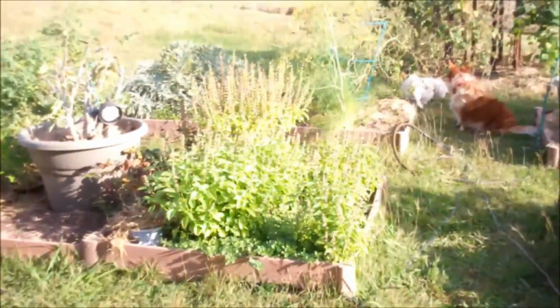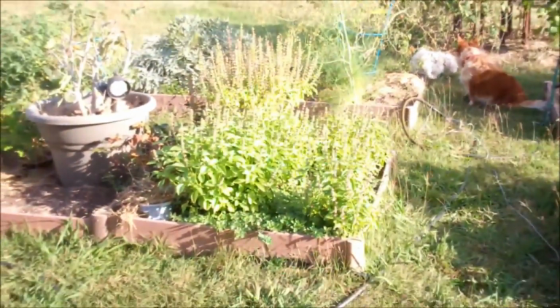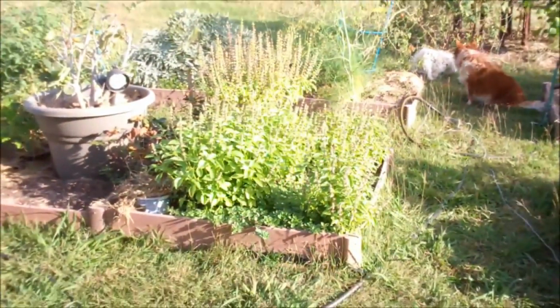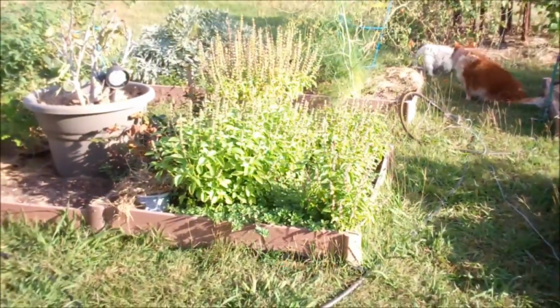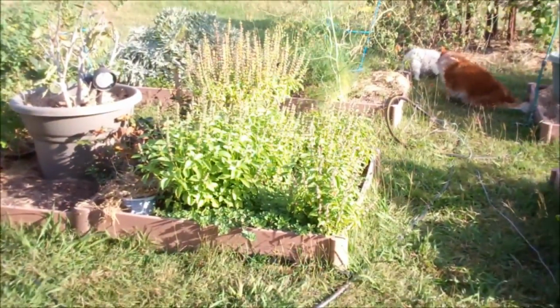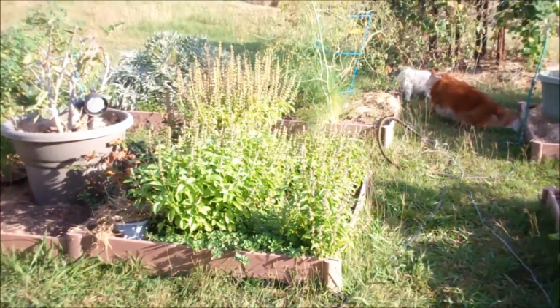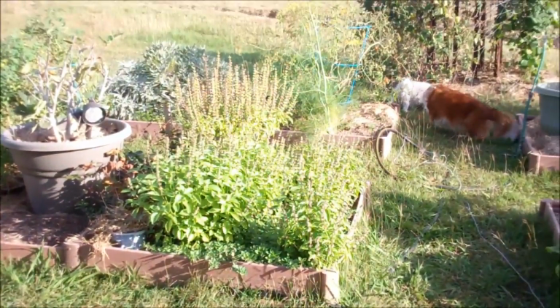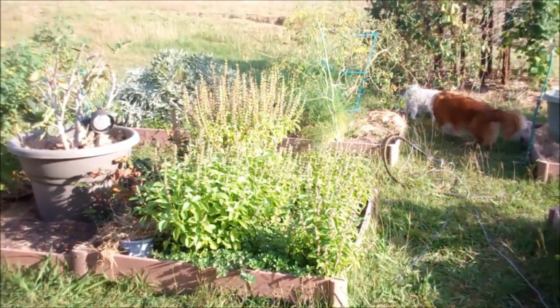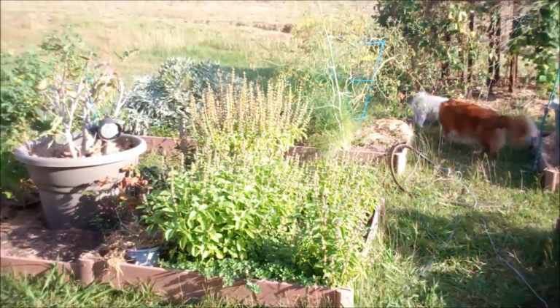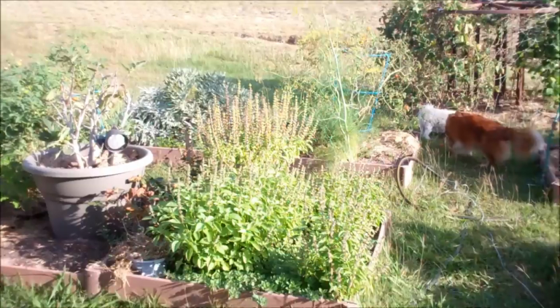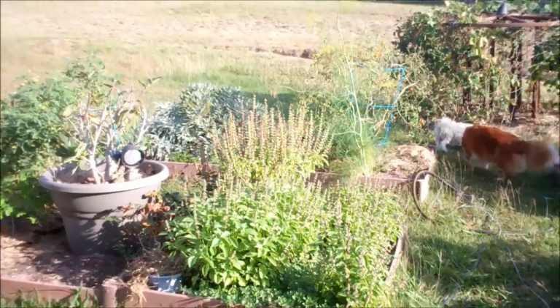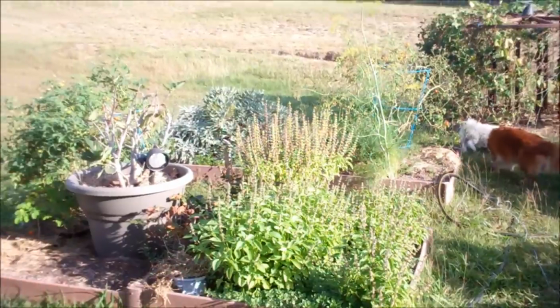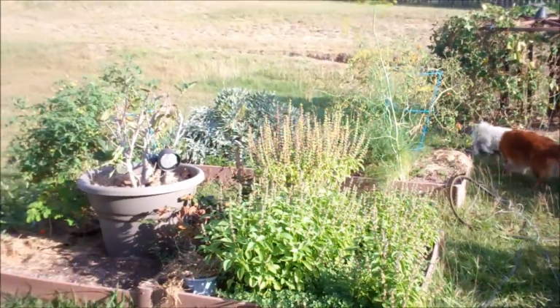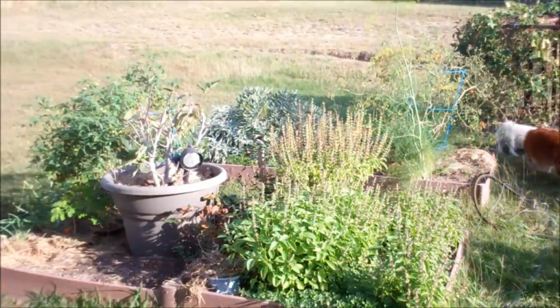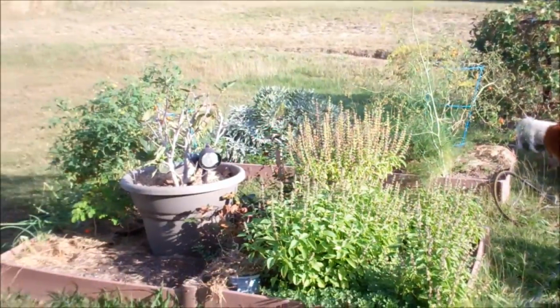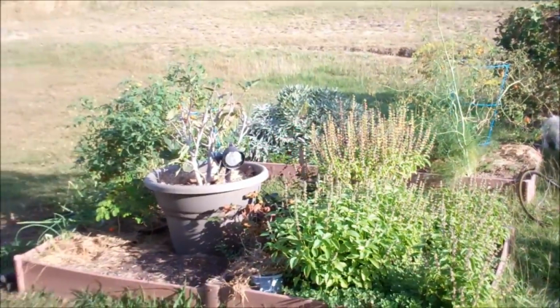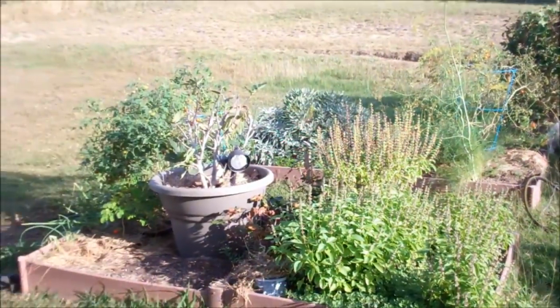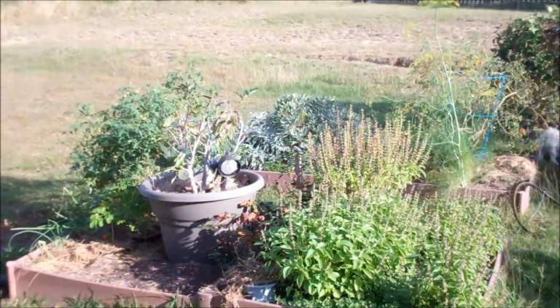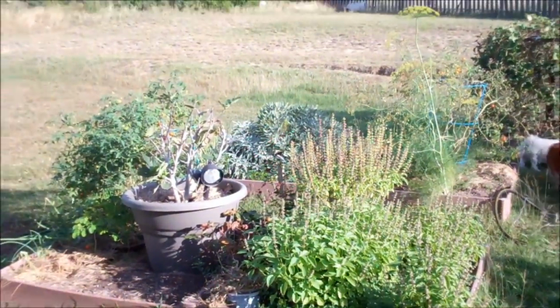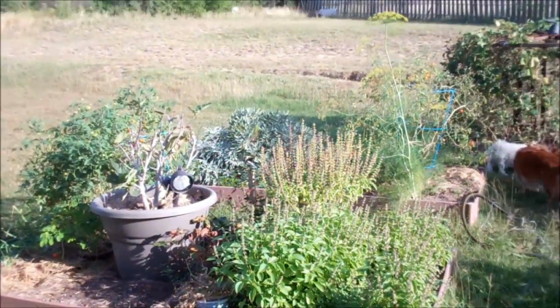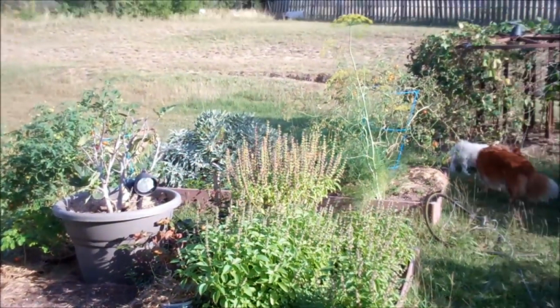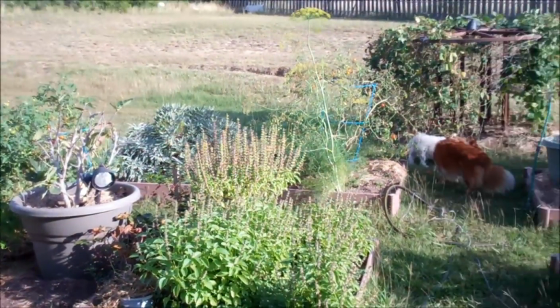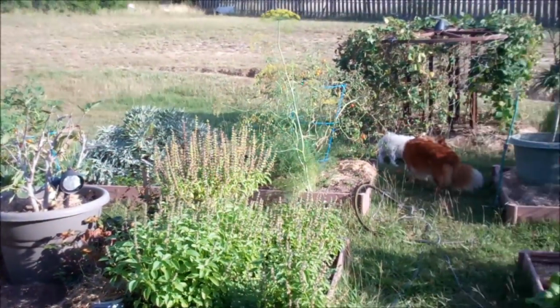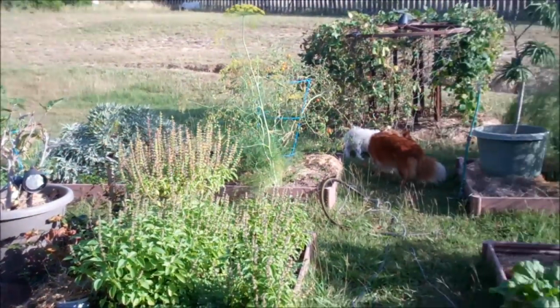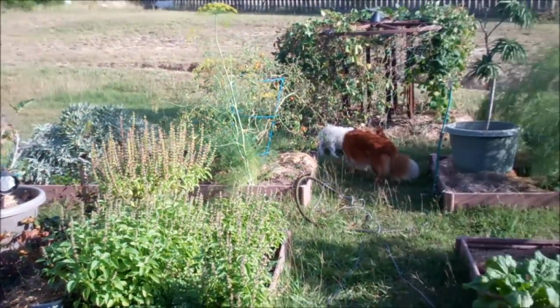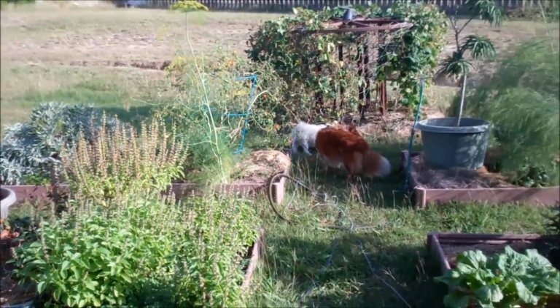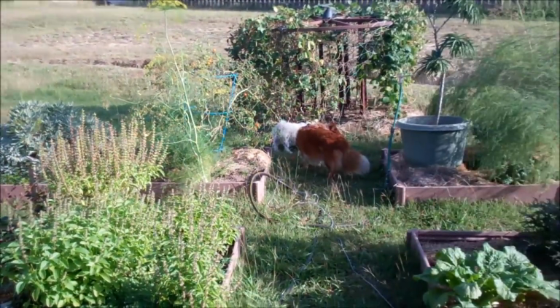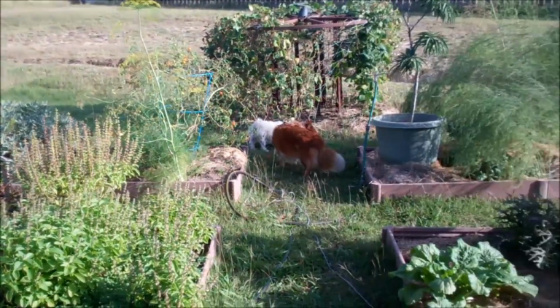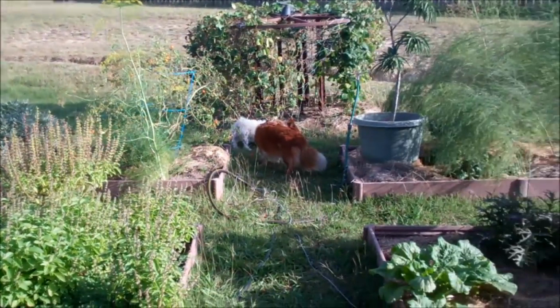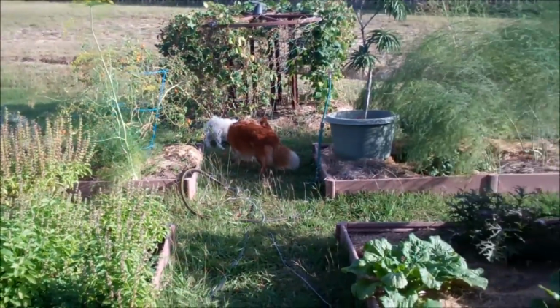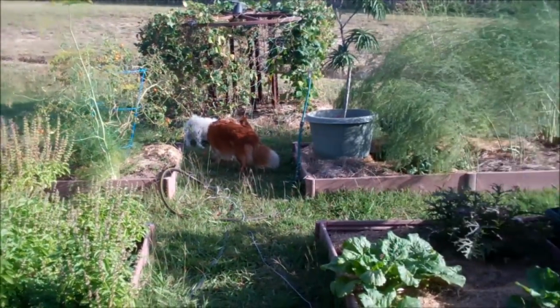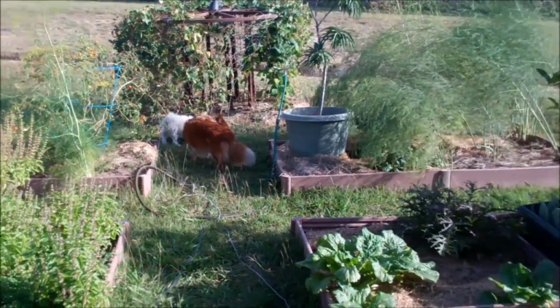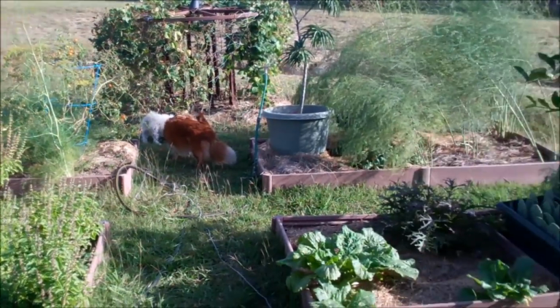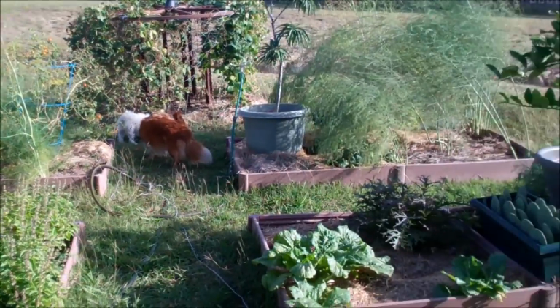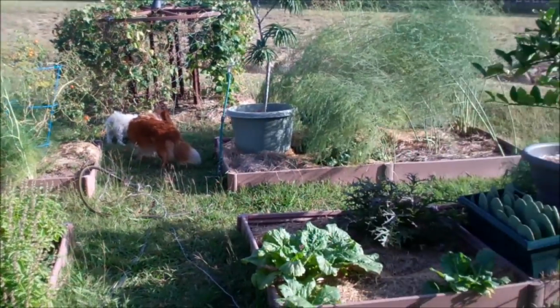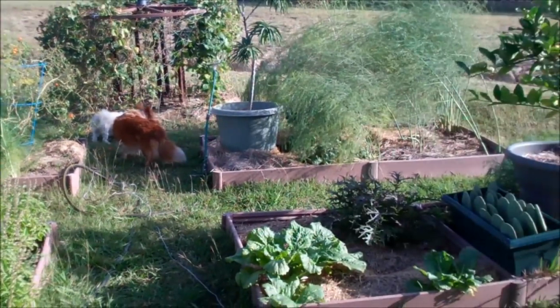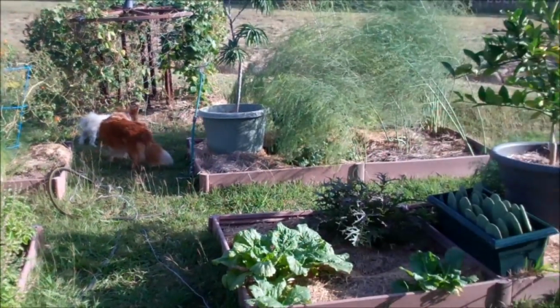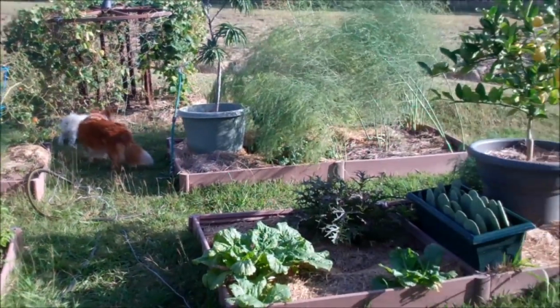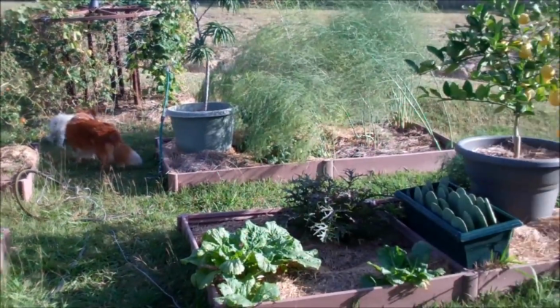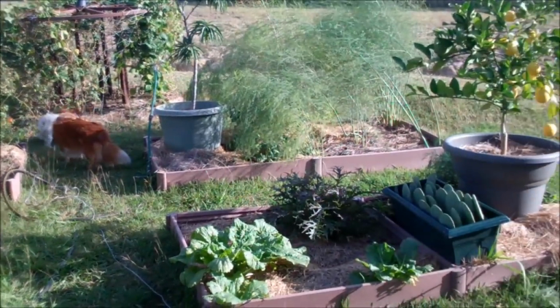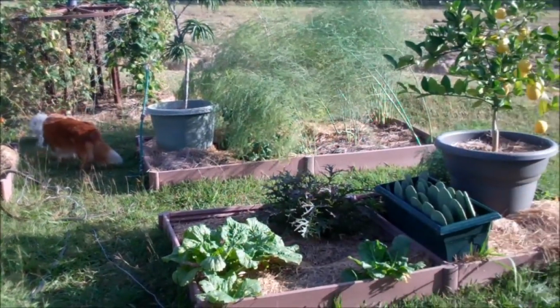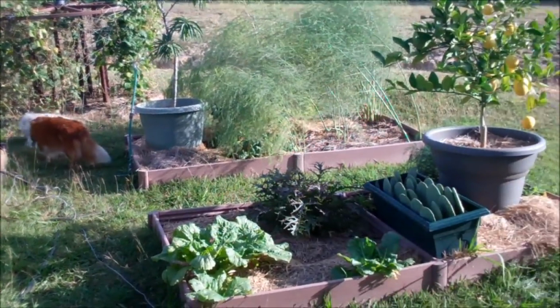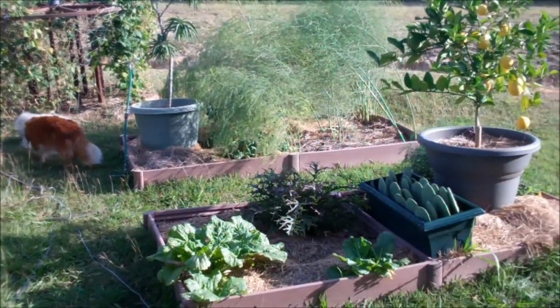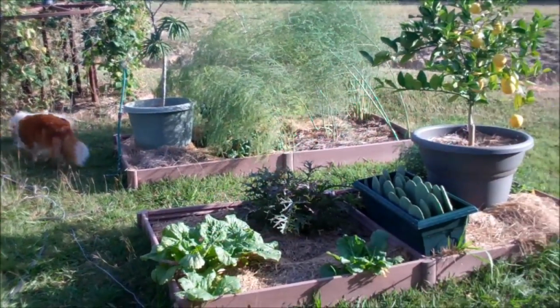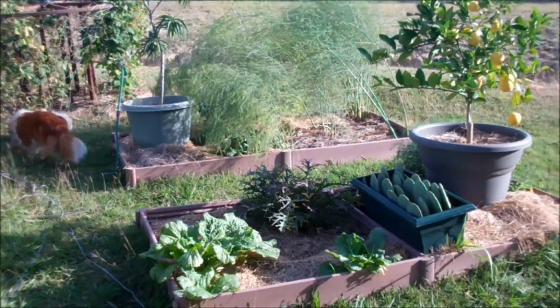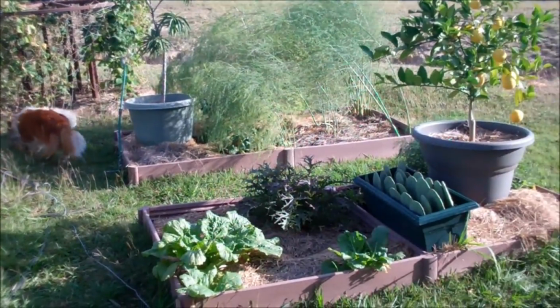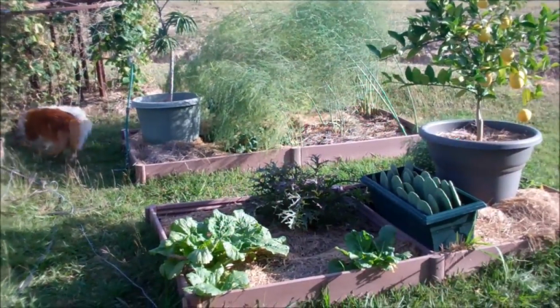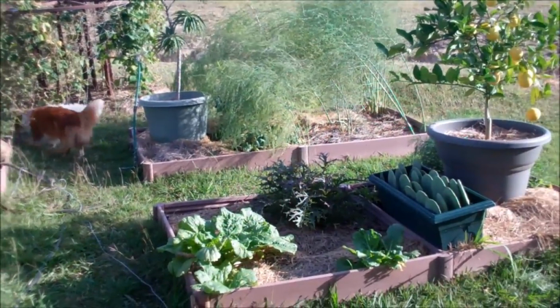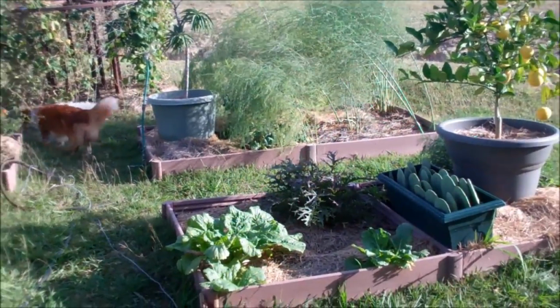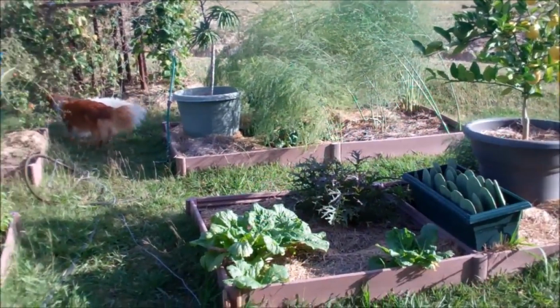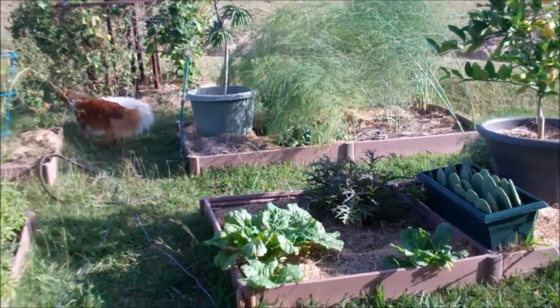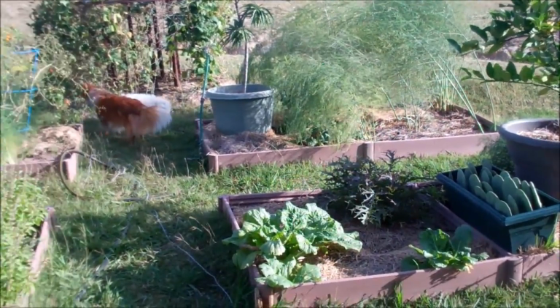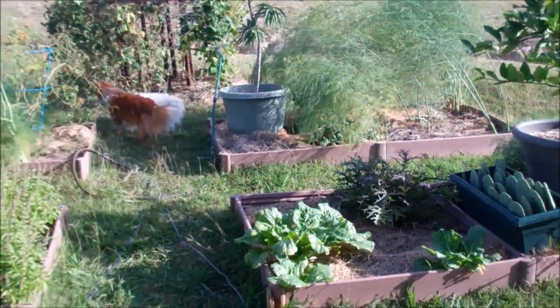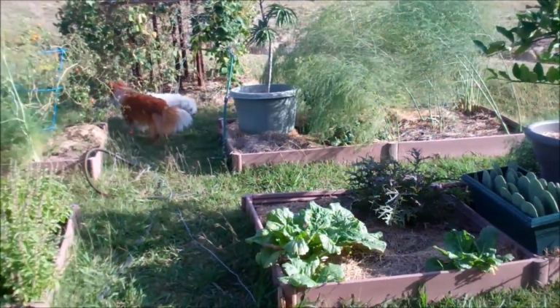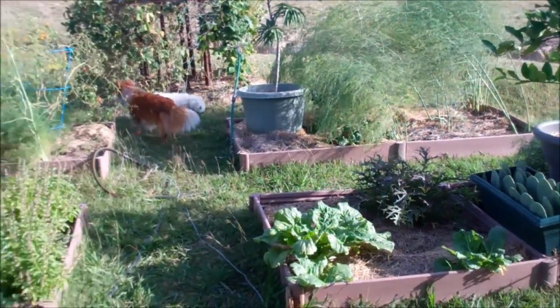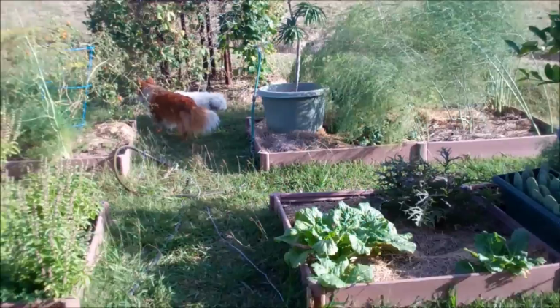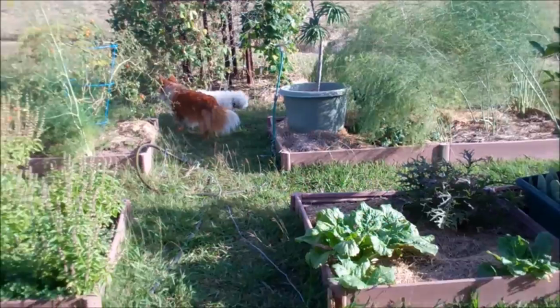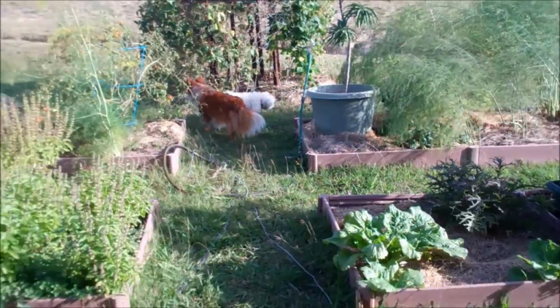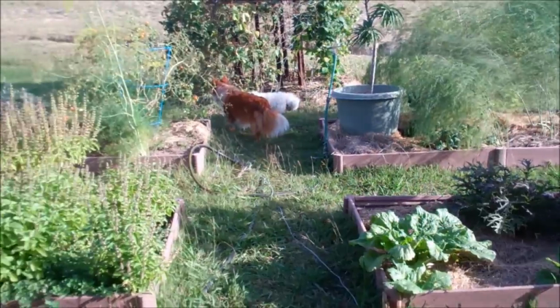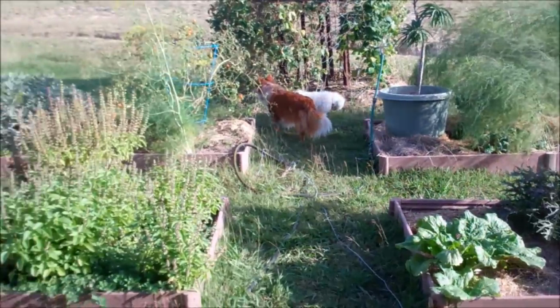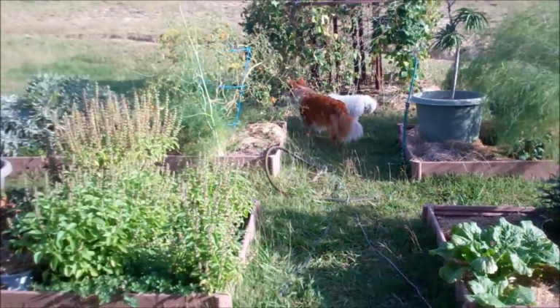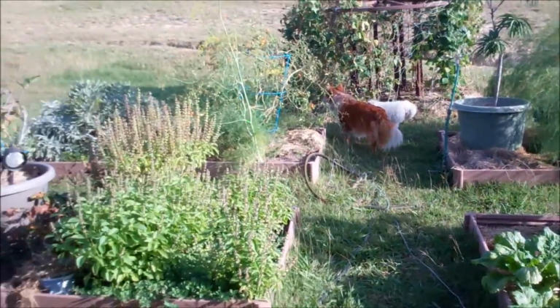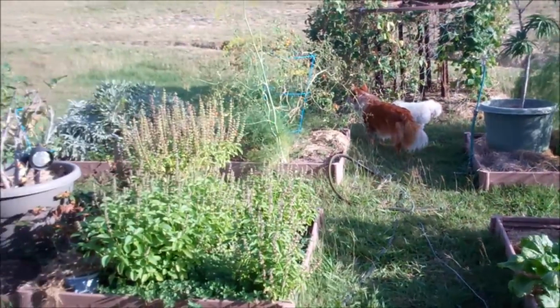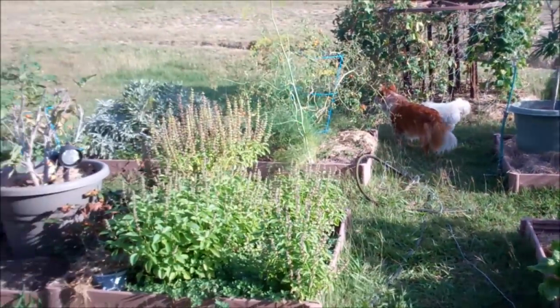And there we go — garden is still kicking strong. And I've got to harvest all that dill too.